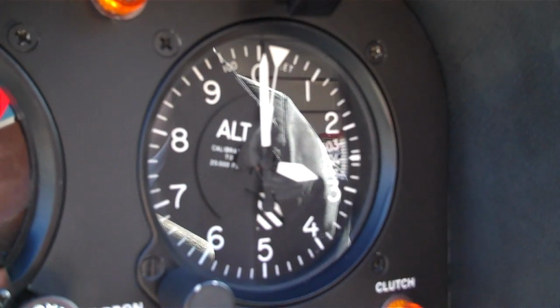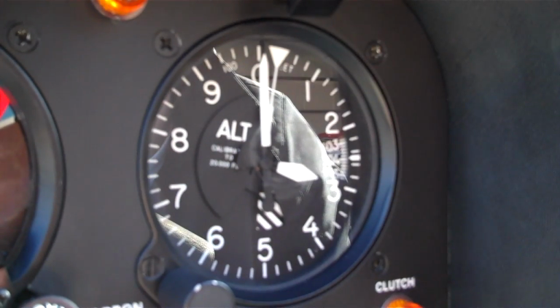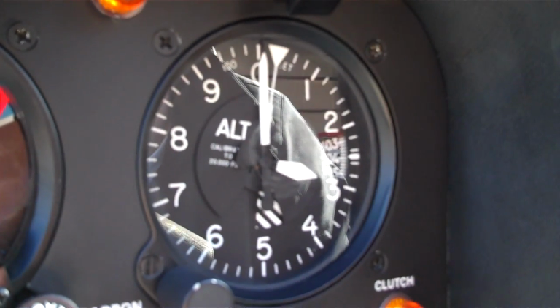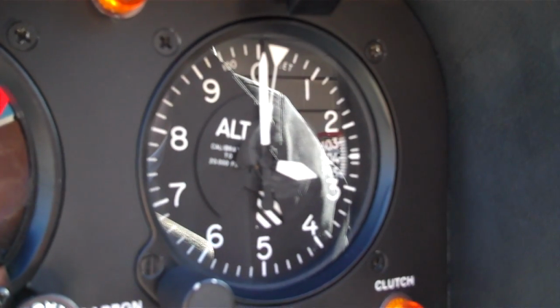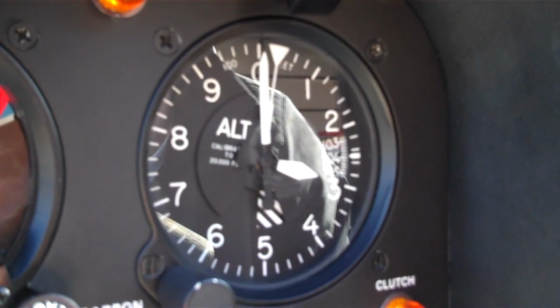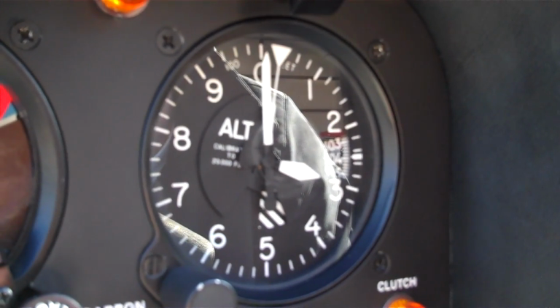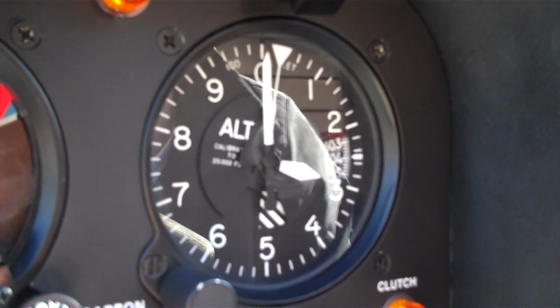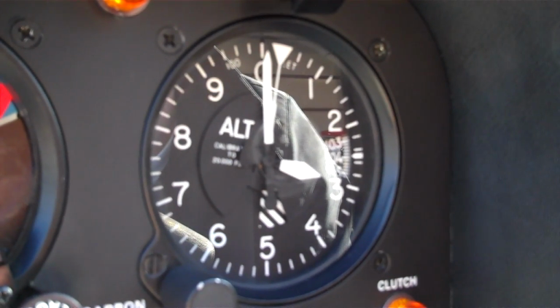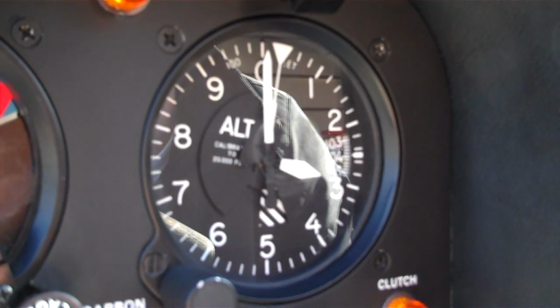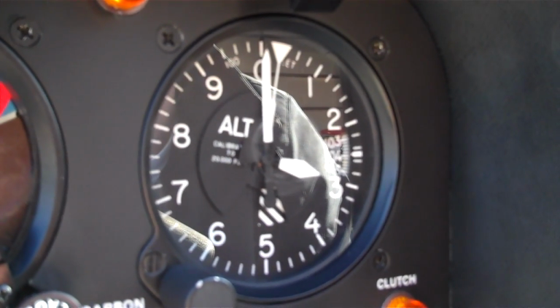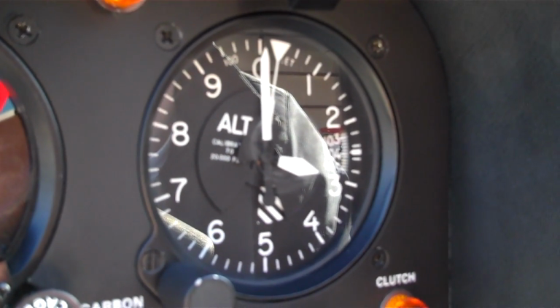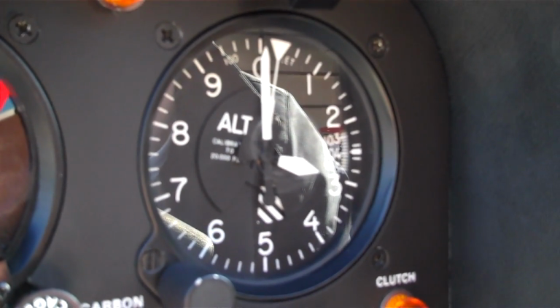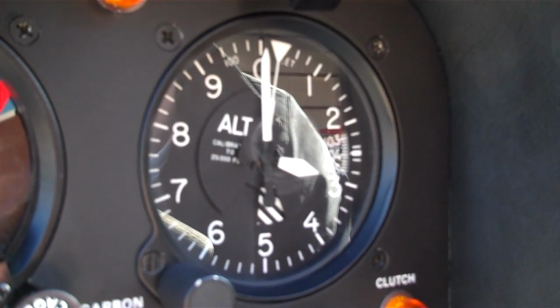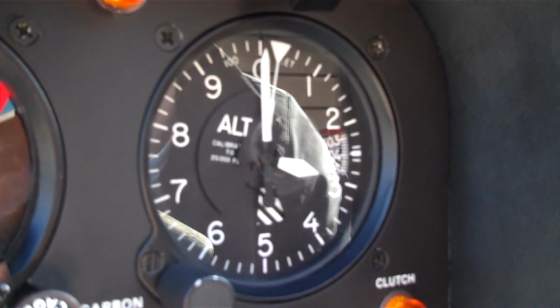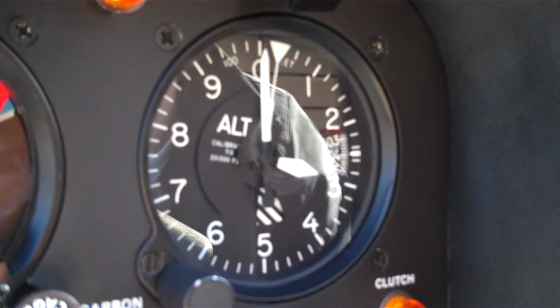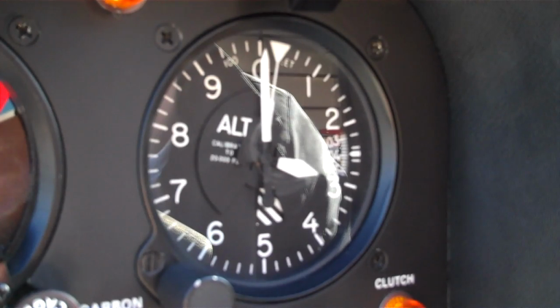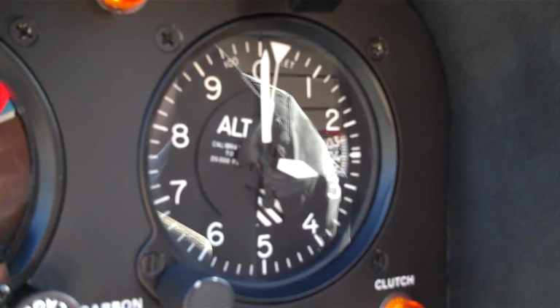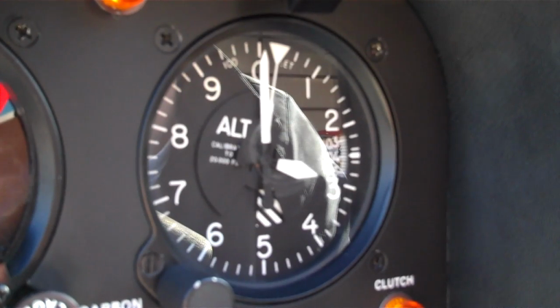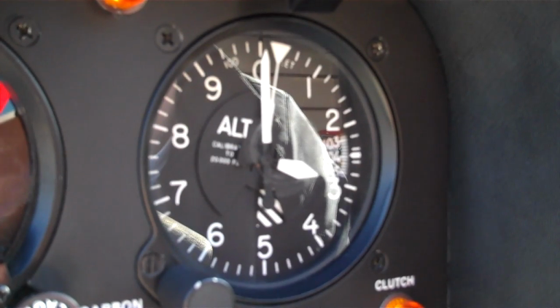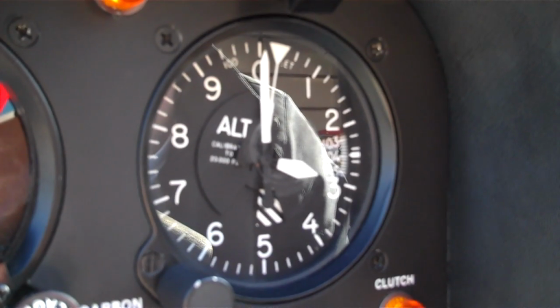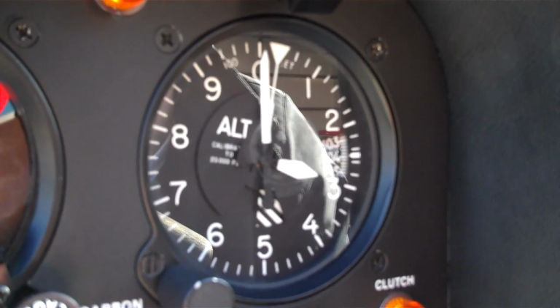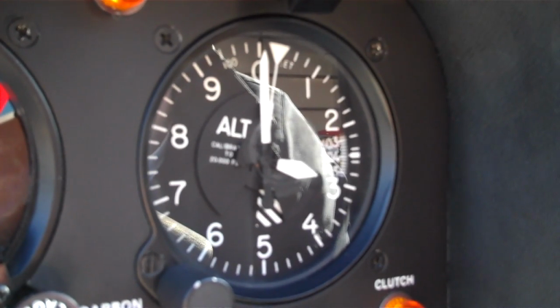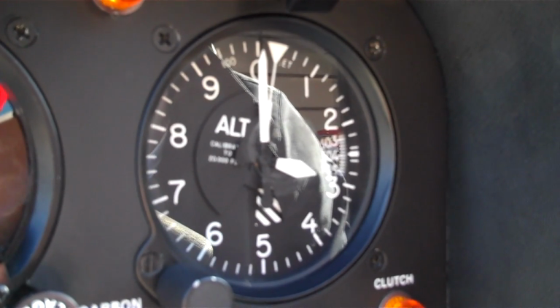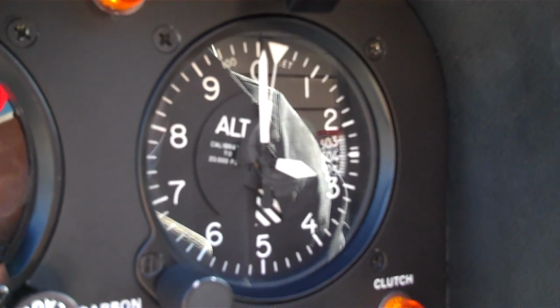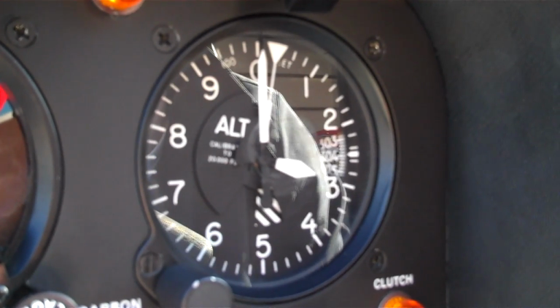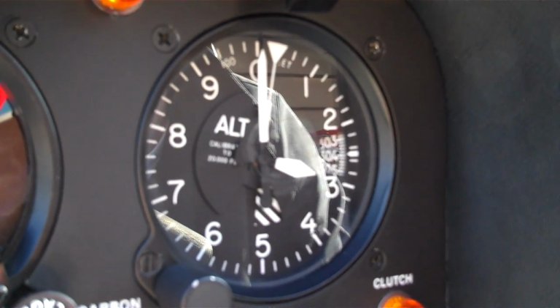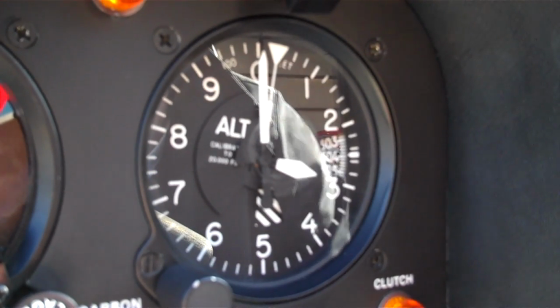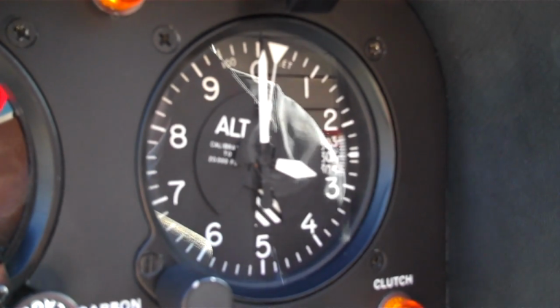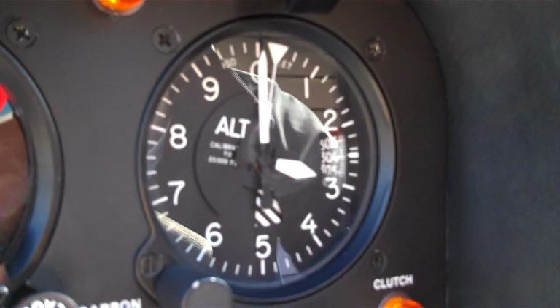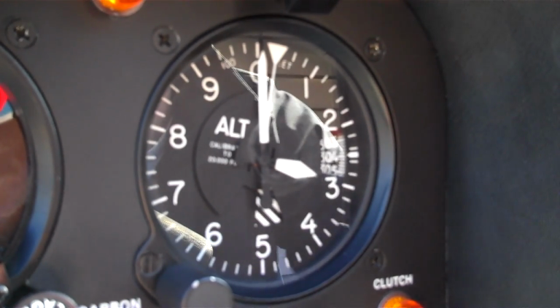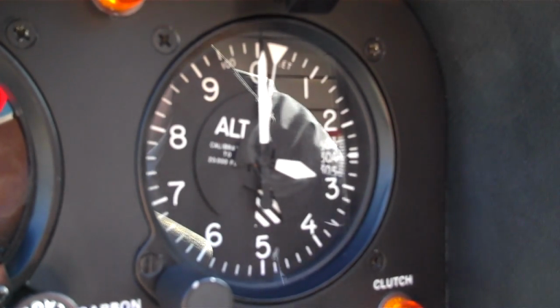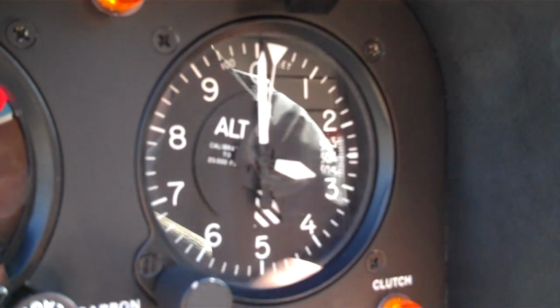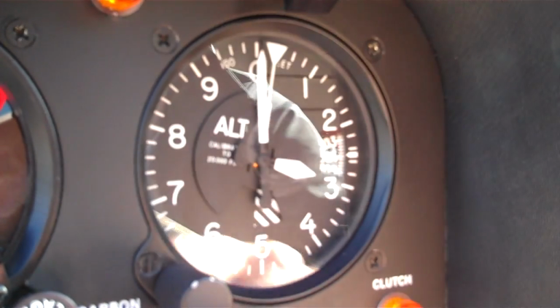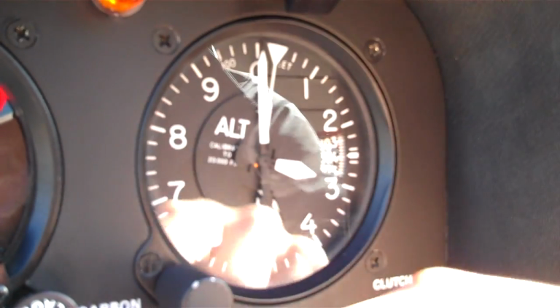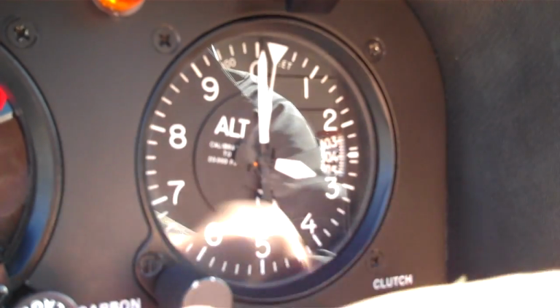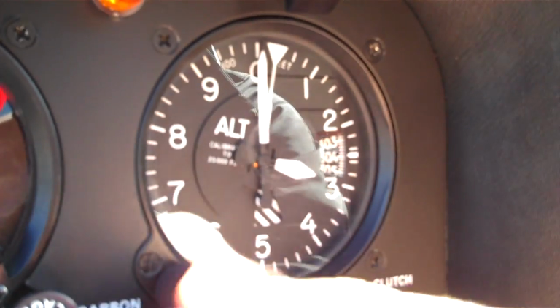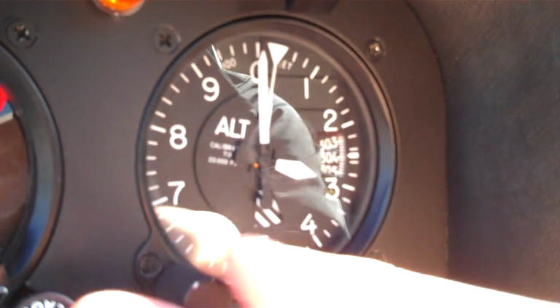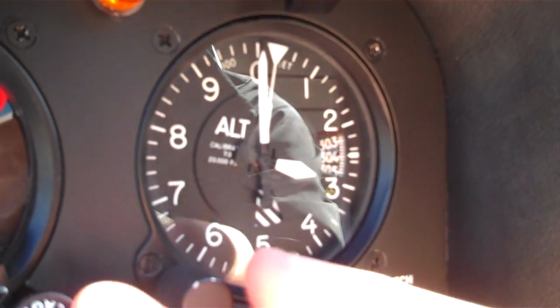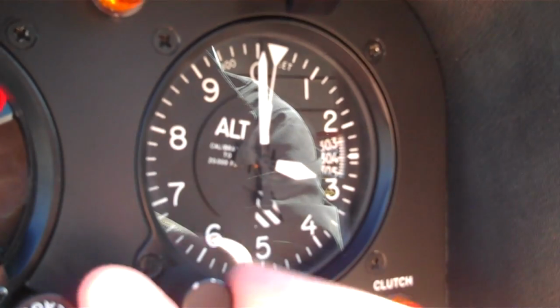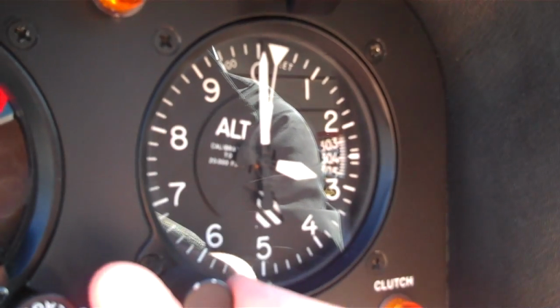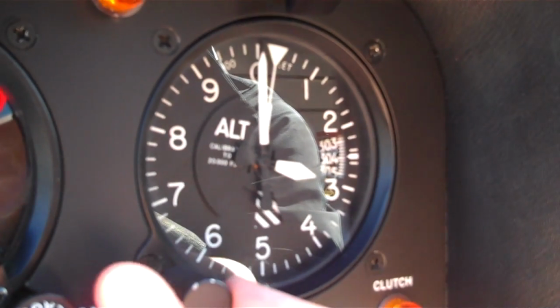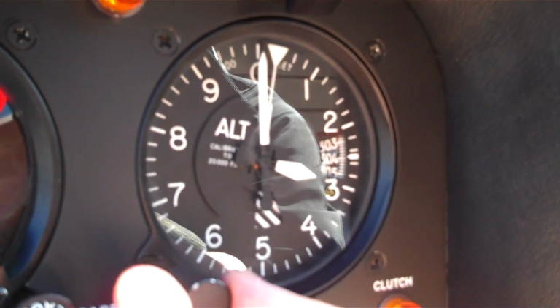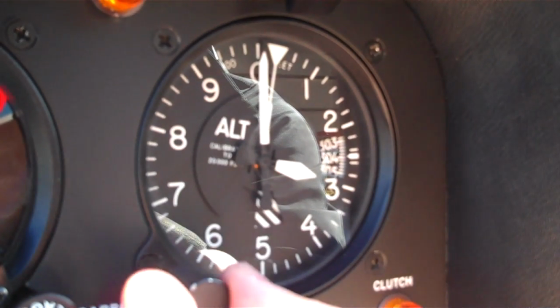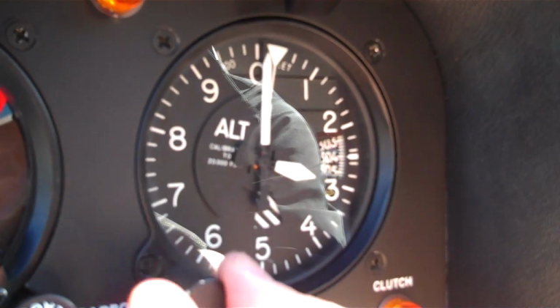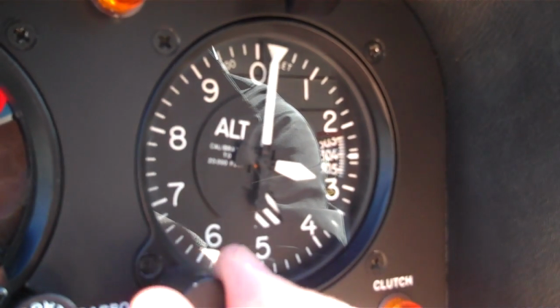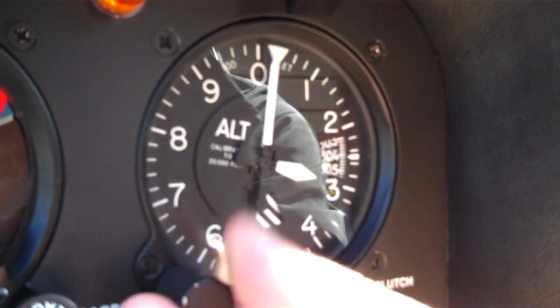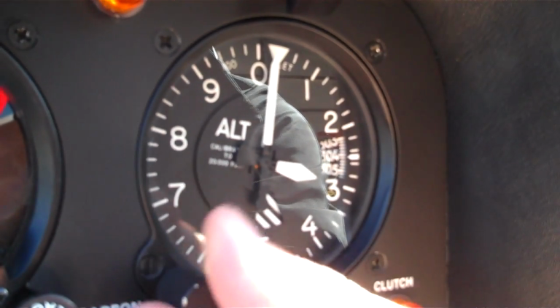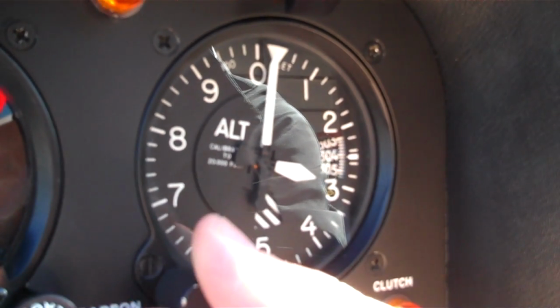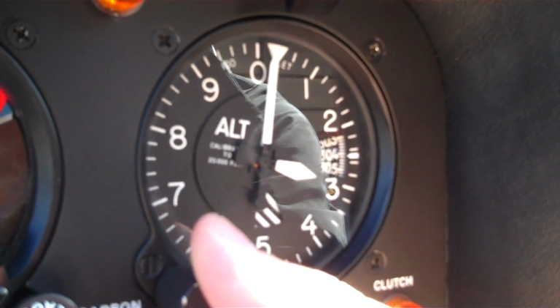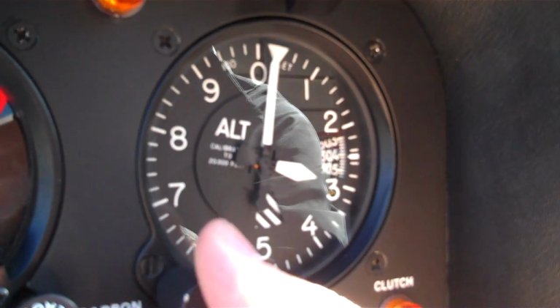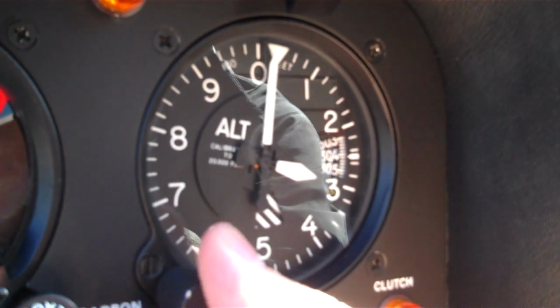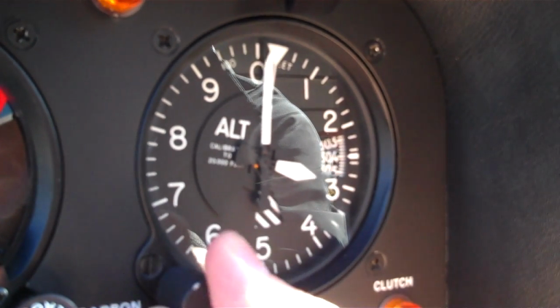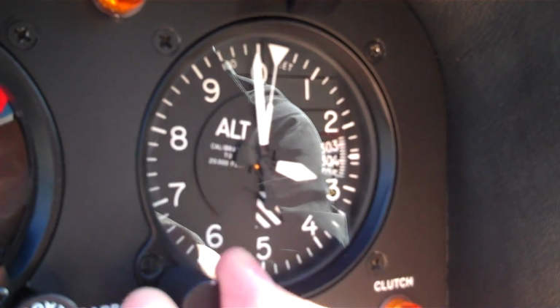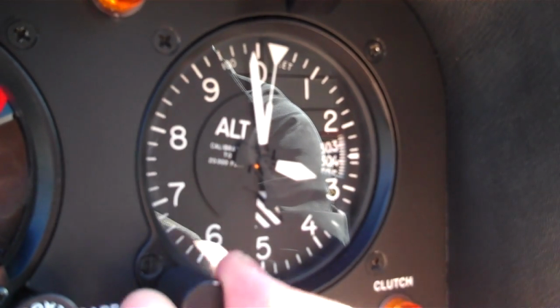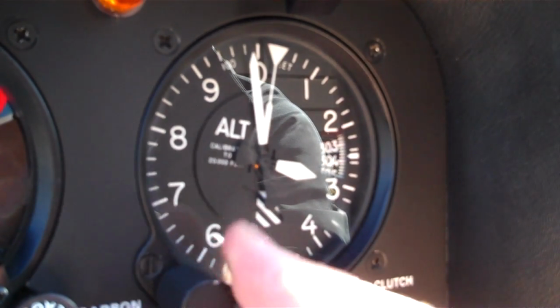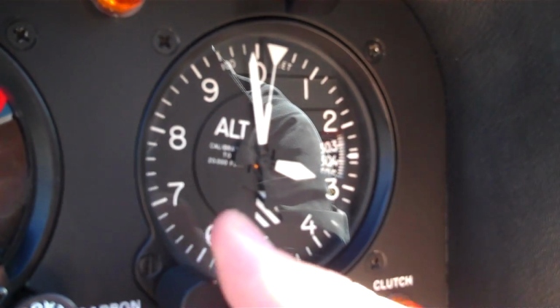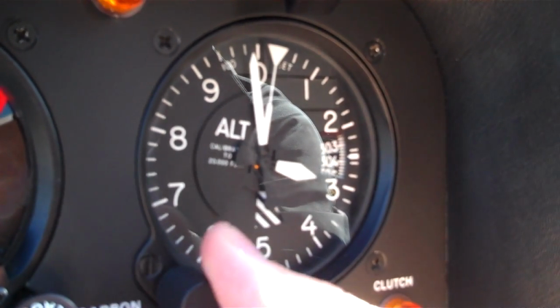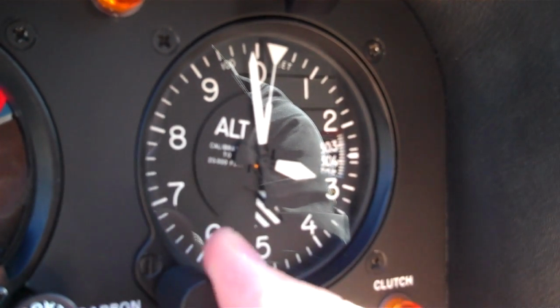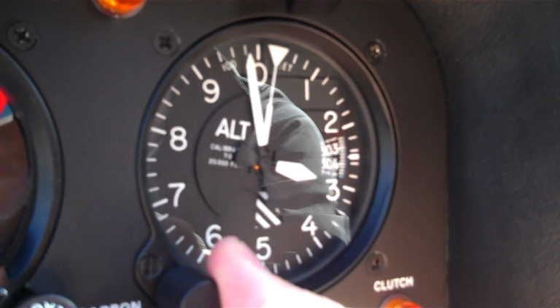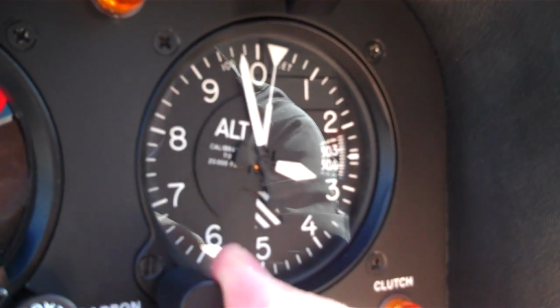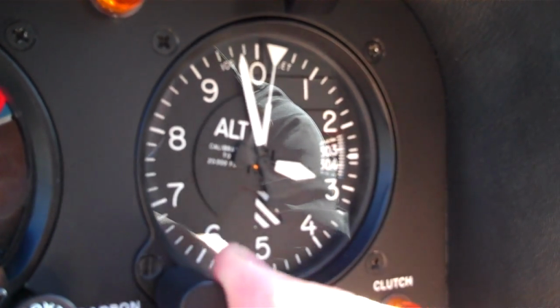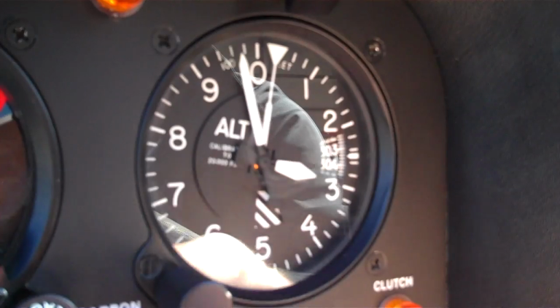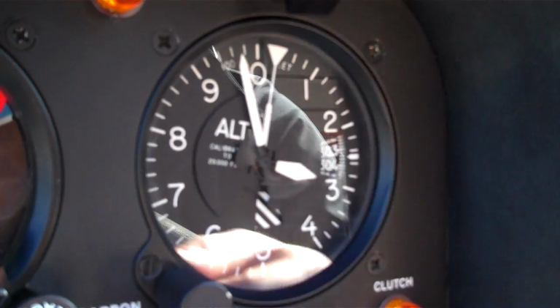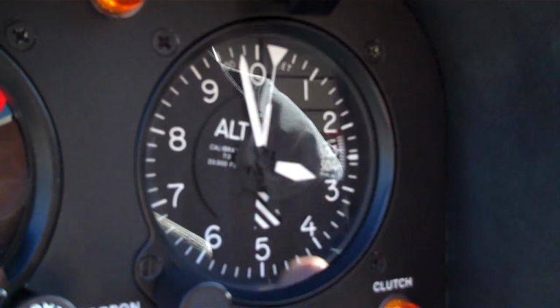And what if I don't have an altimeter setting to set it to? If I don't have an altimeter setting, then I'm just going to set my altimeter at my field elevation.